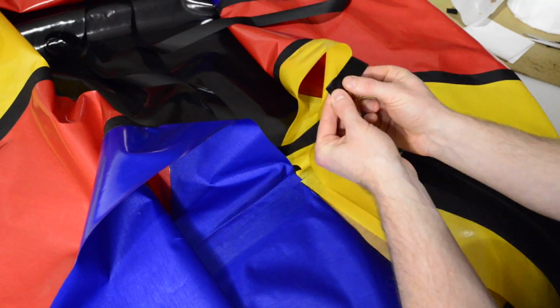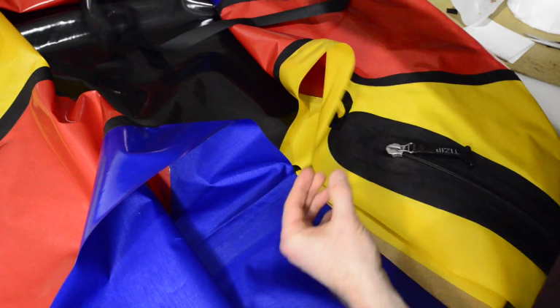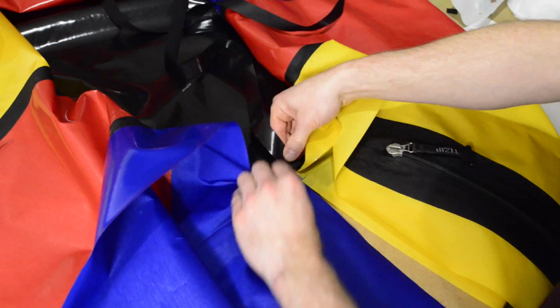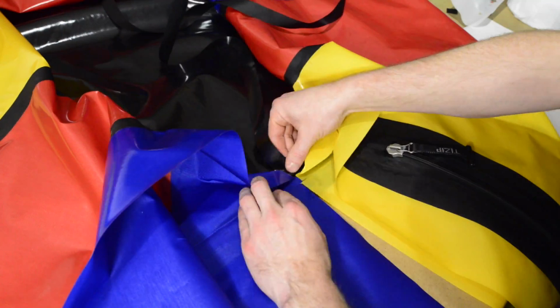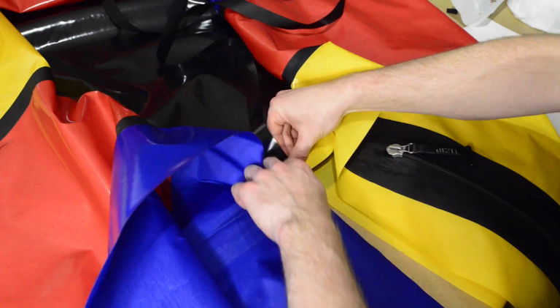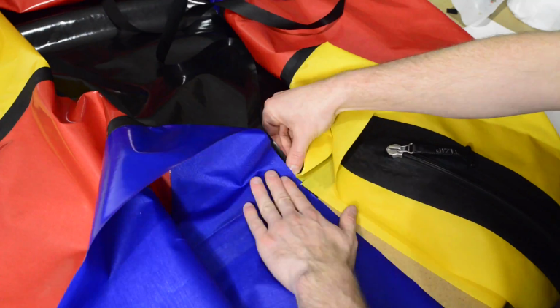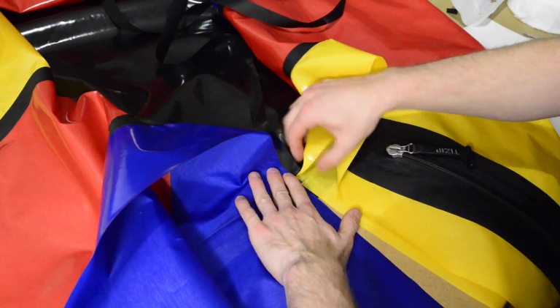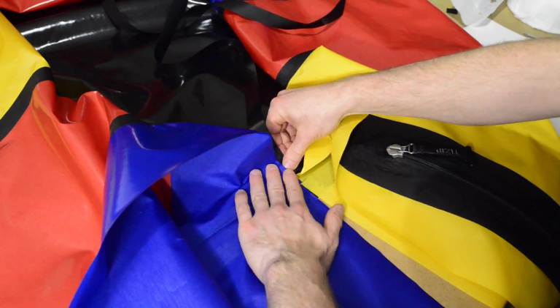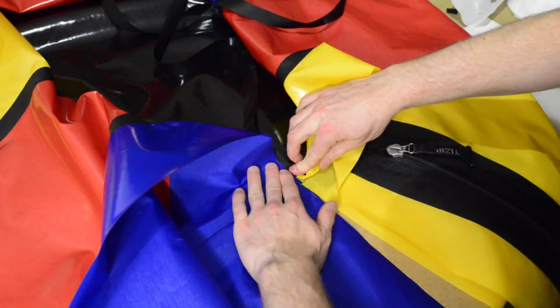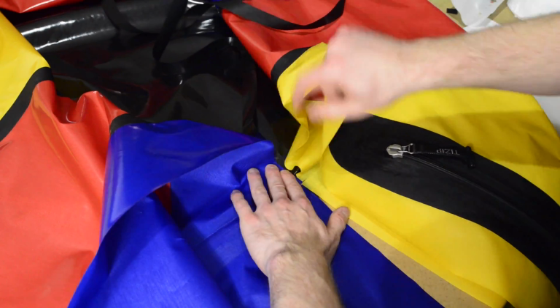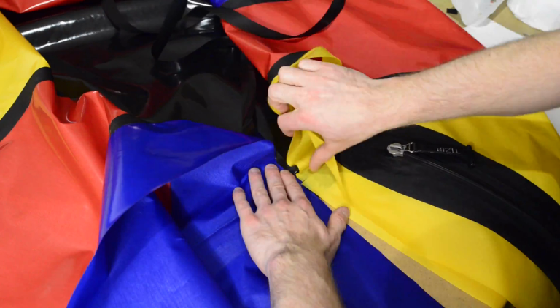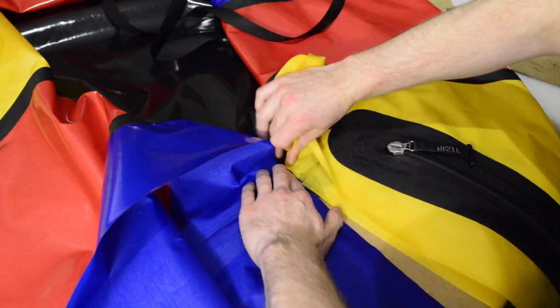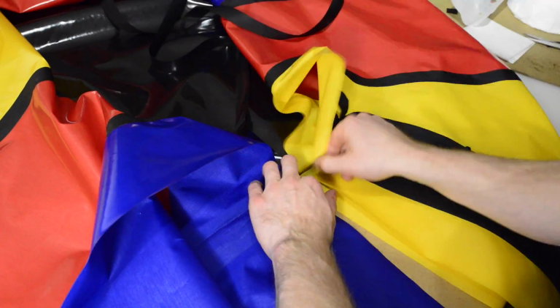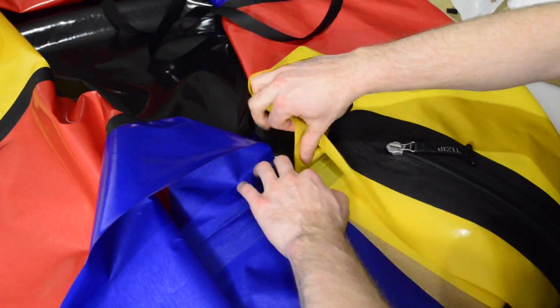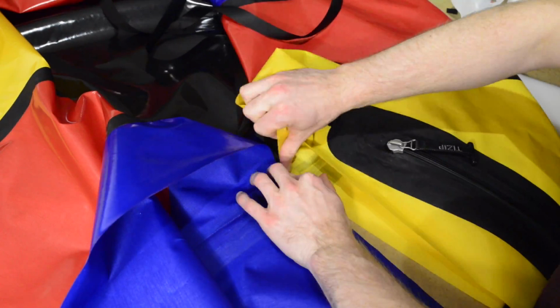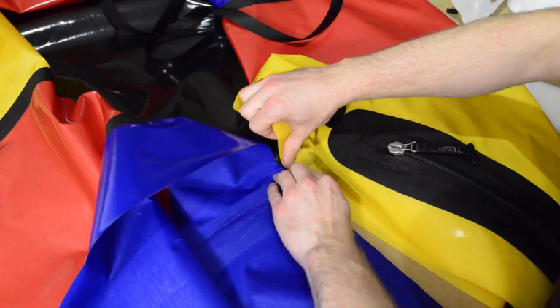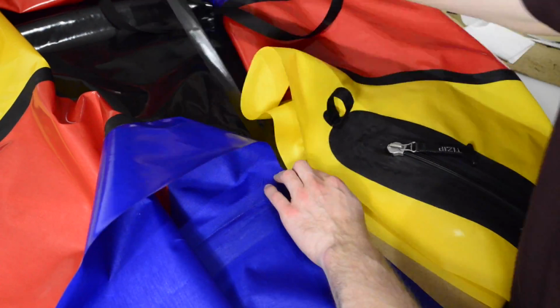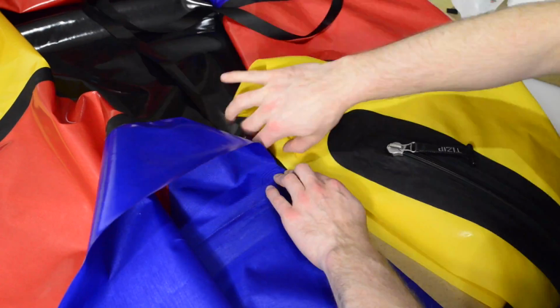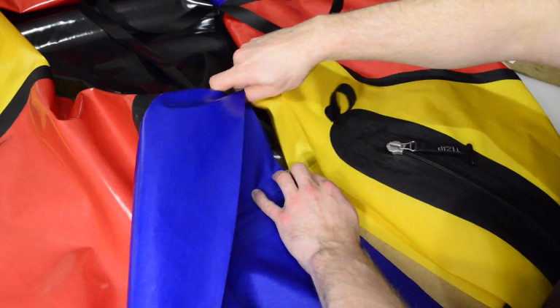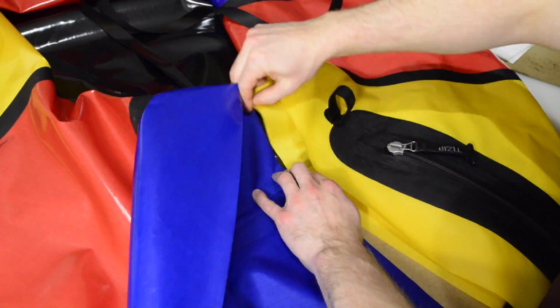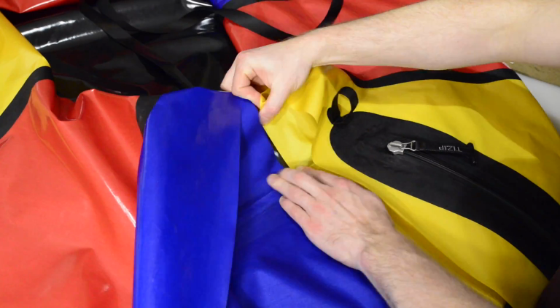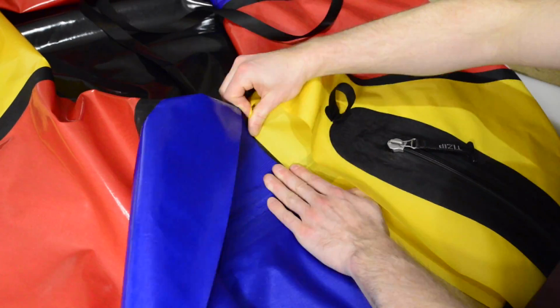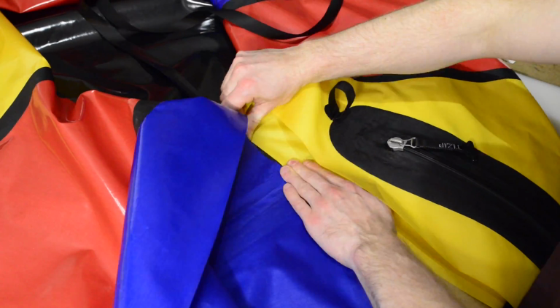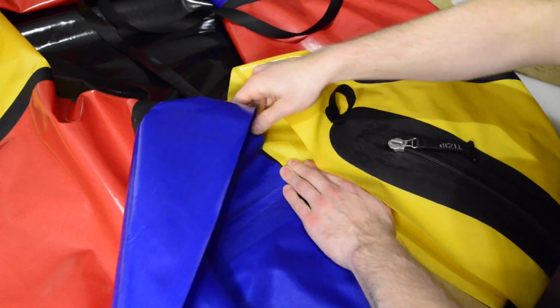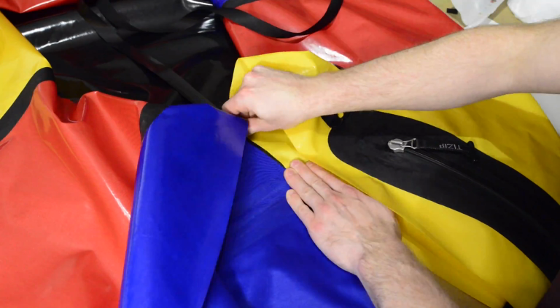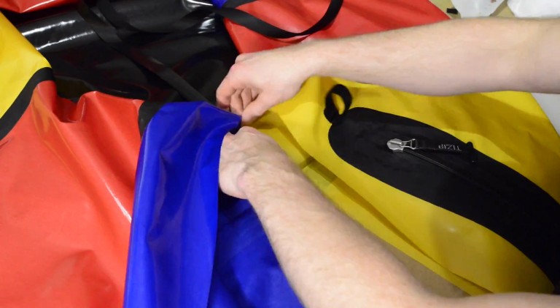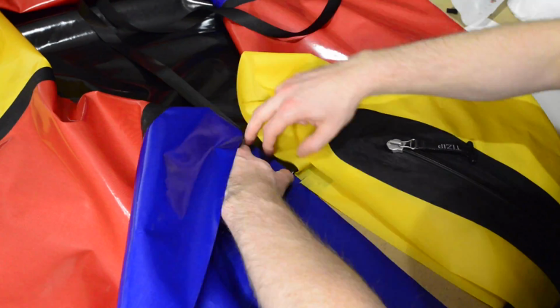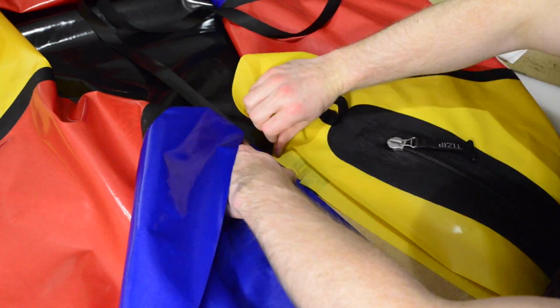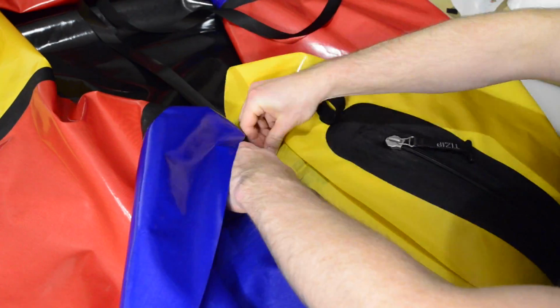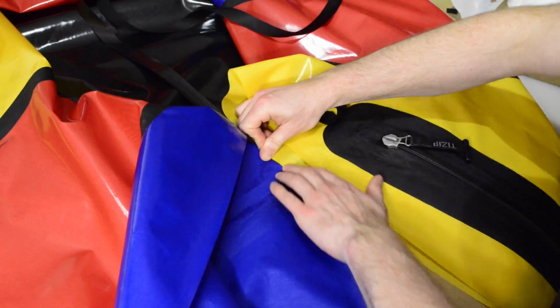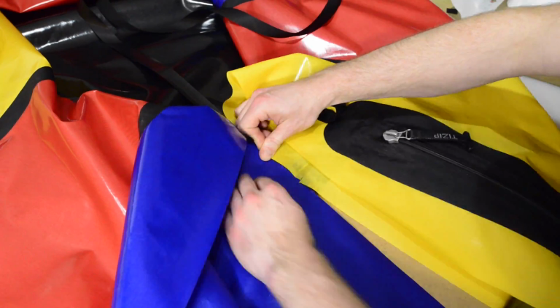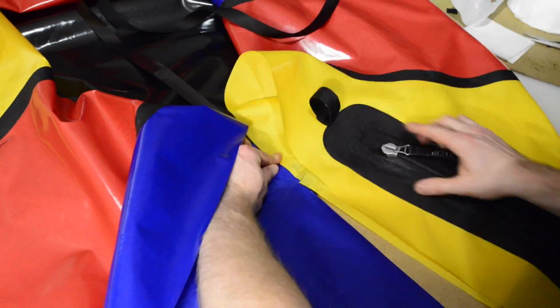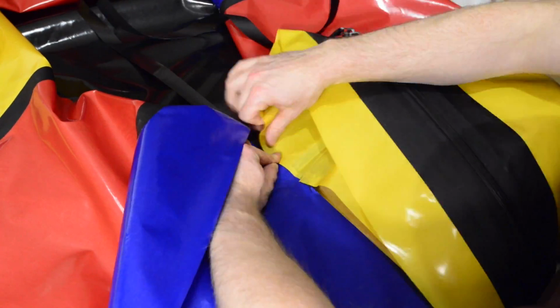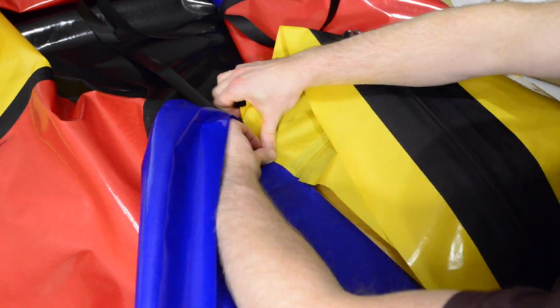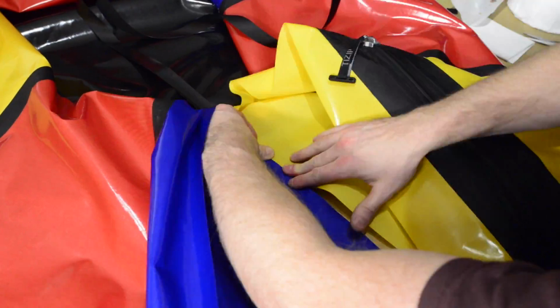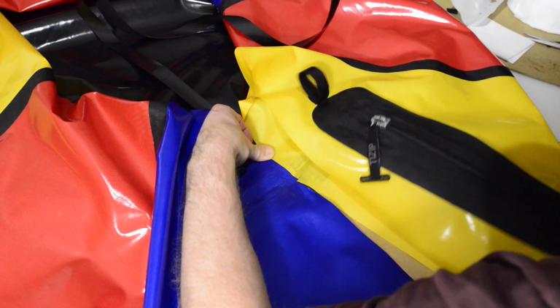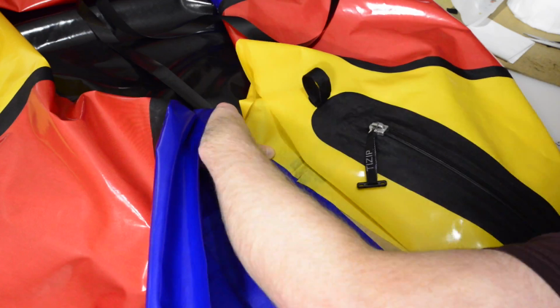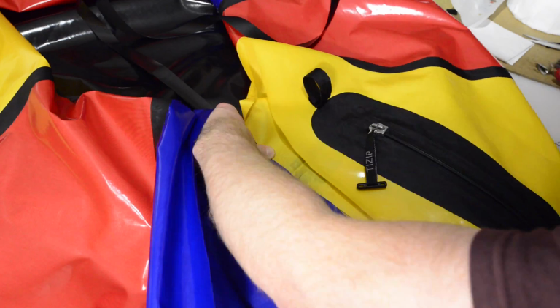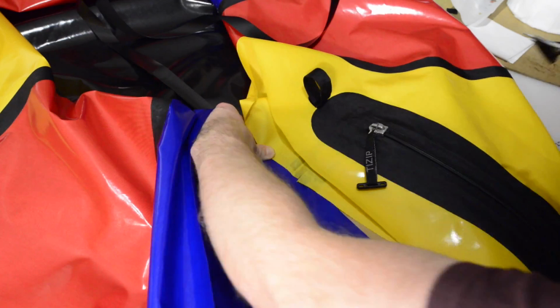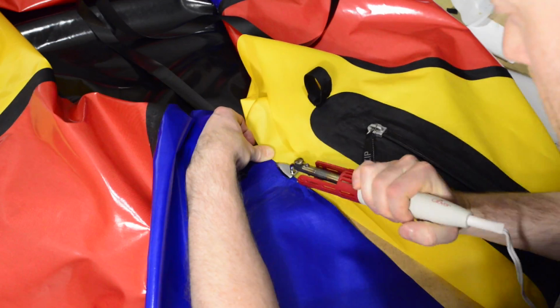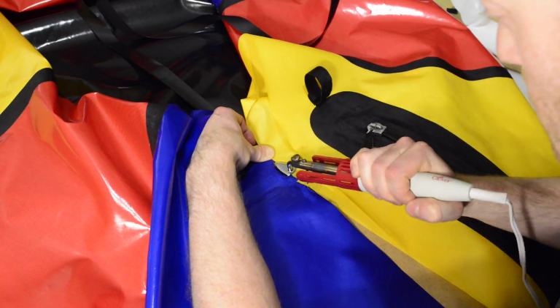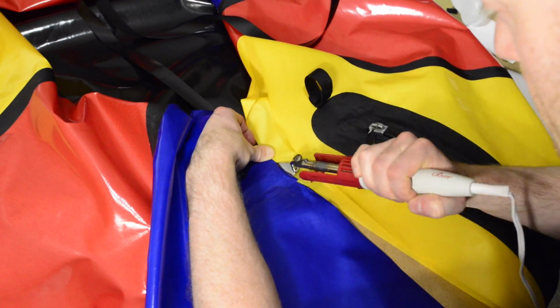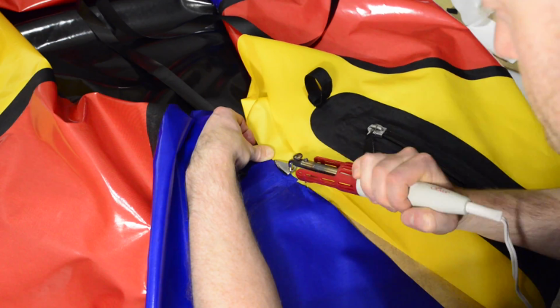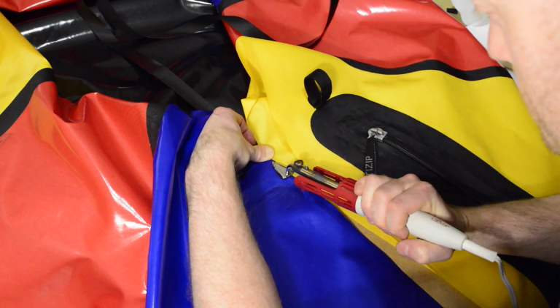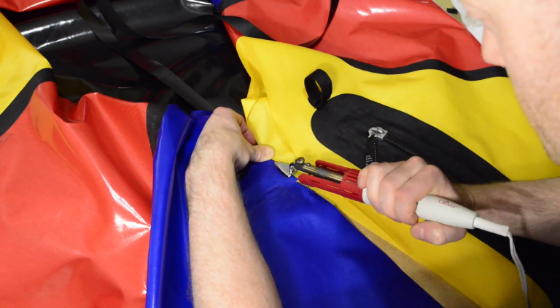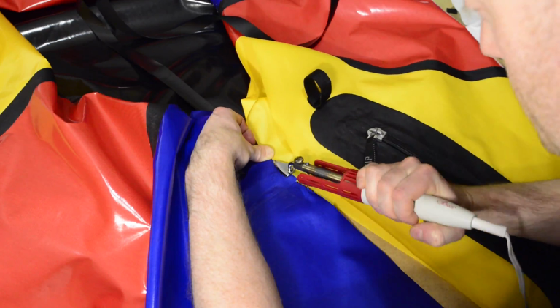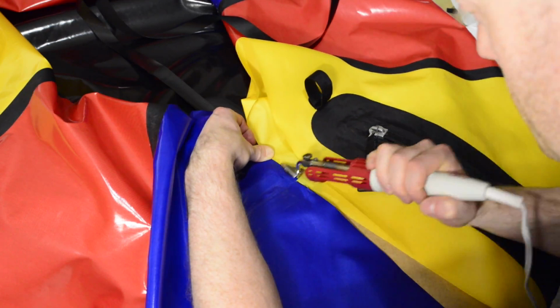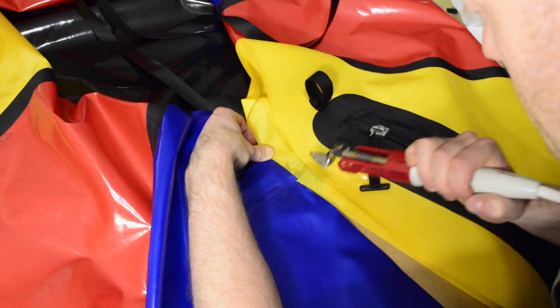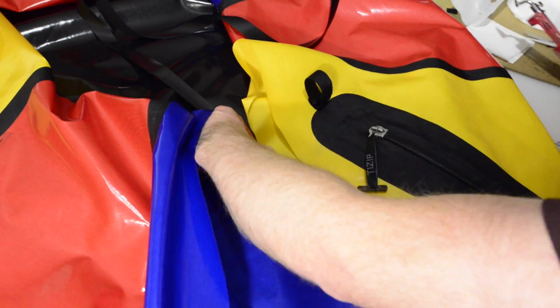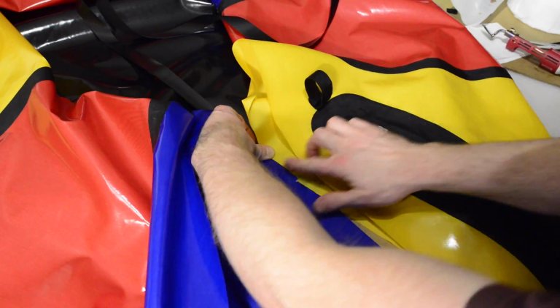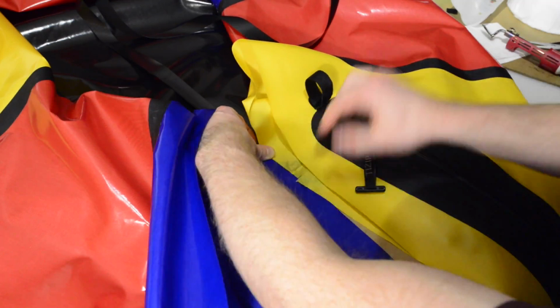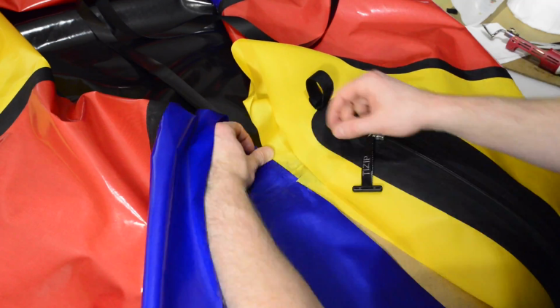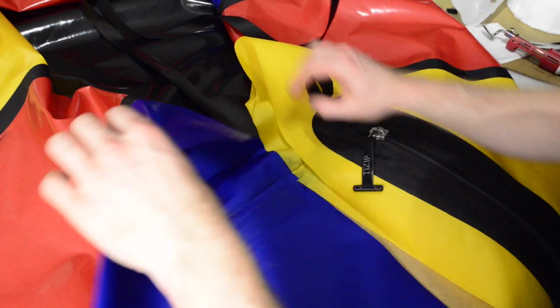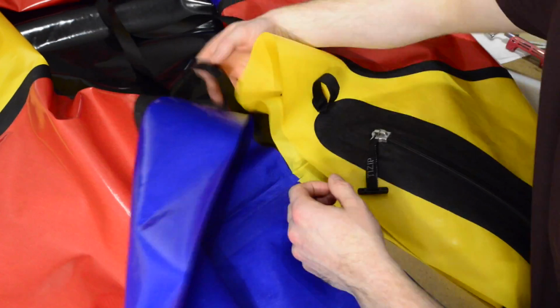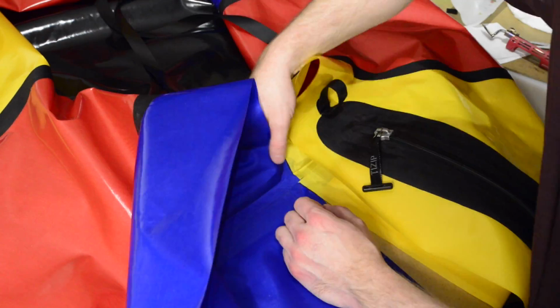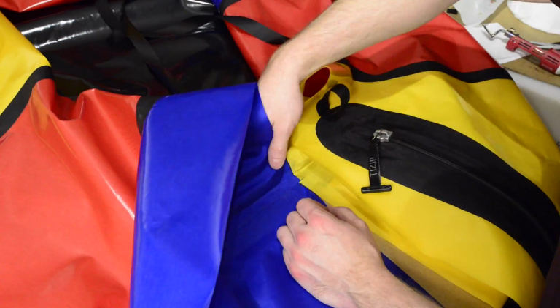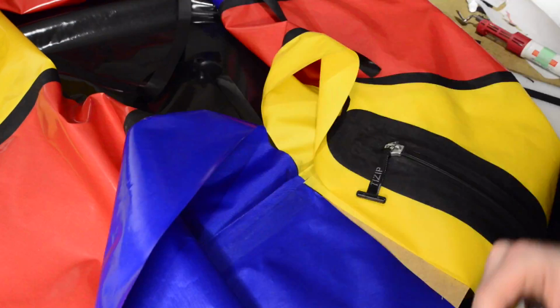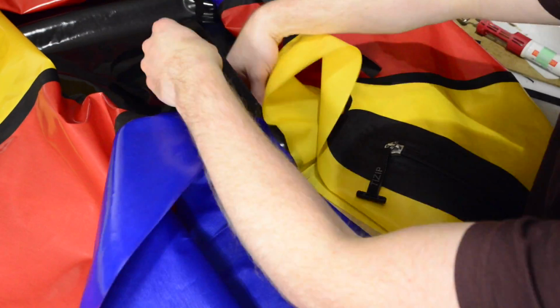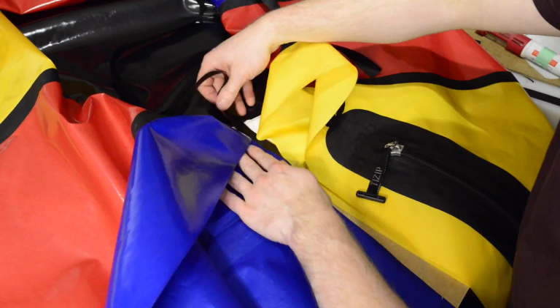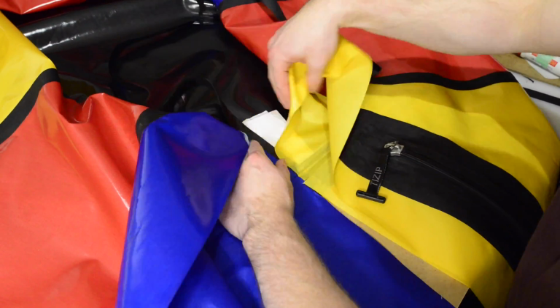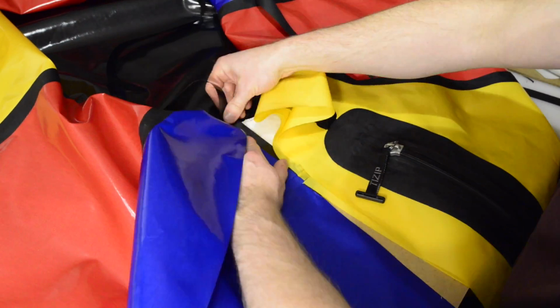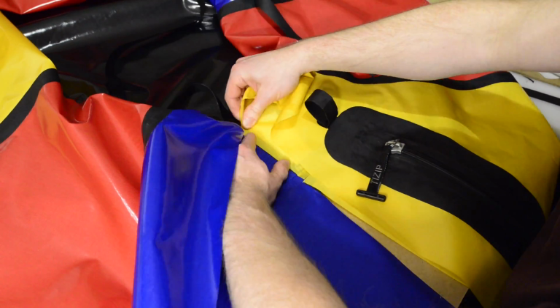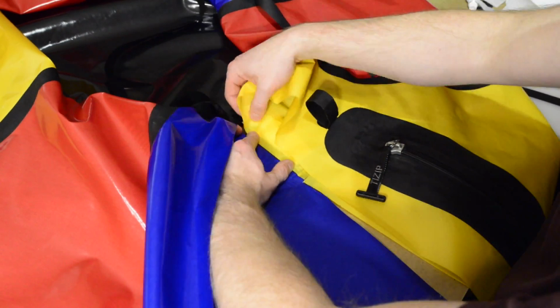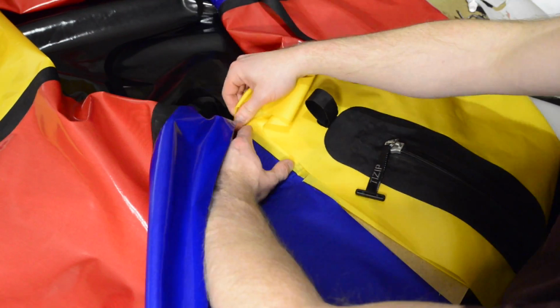Now that the front center seam is done, it's time to seal the rear center seam. Begin it in the same way as the front center seam.